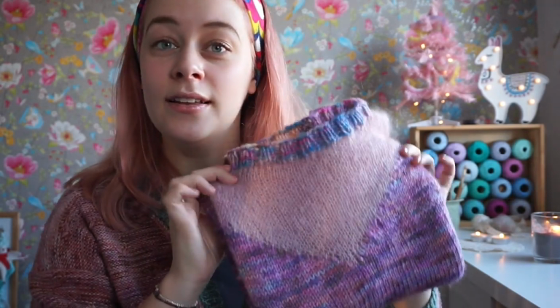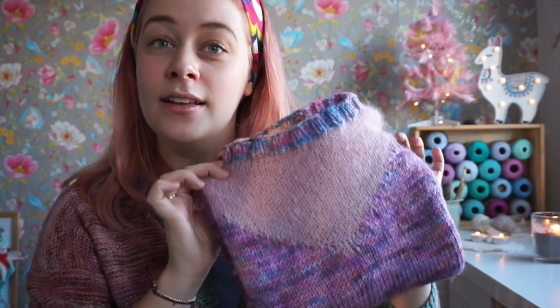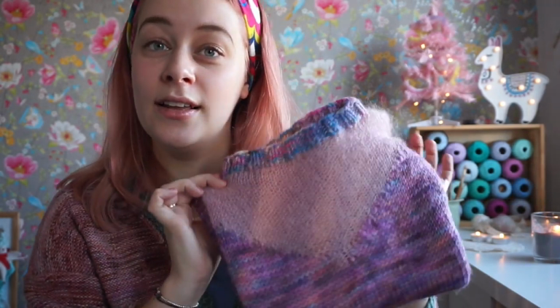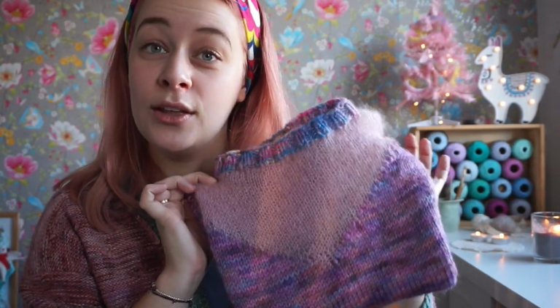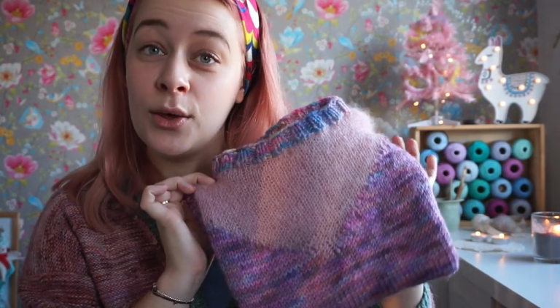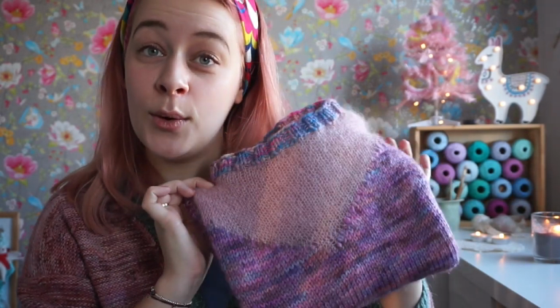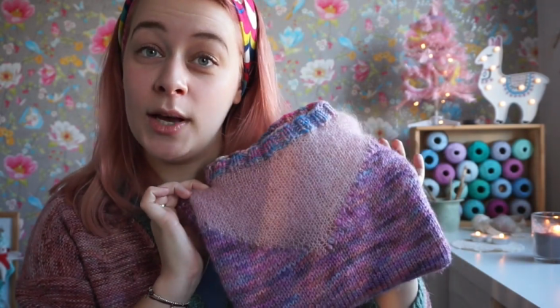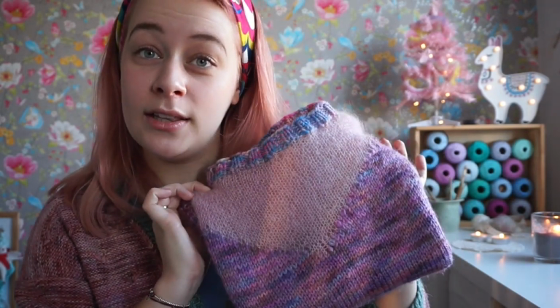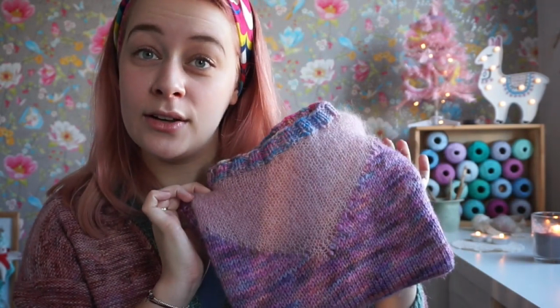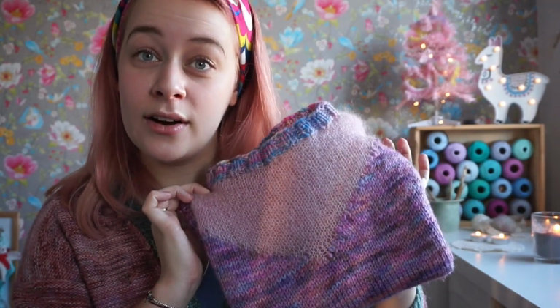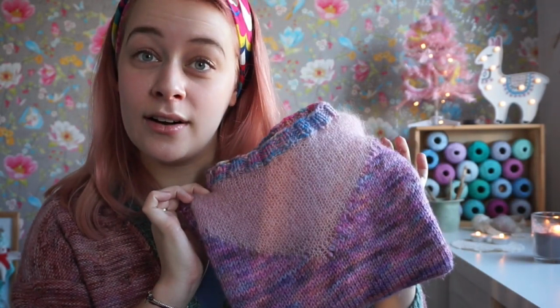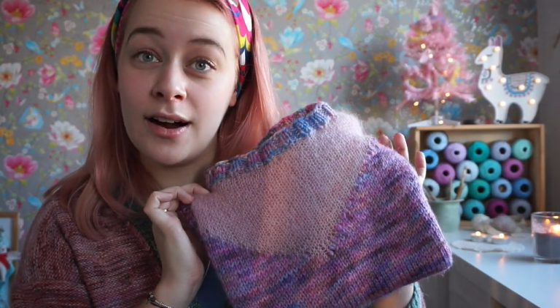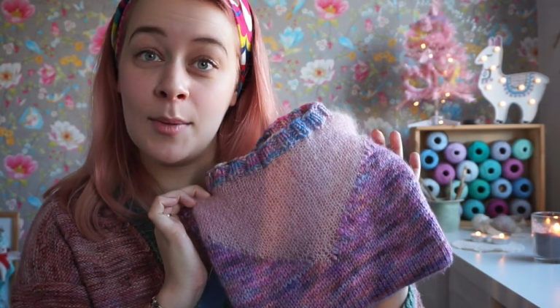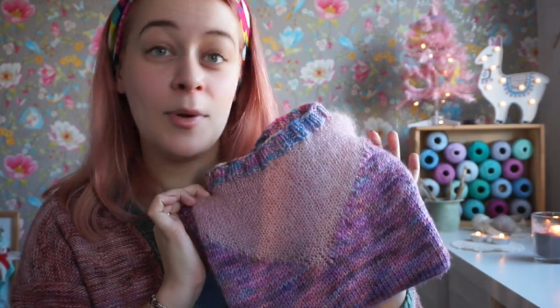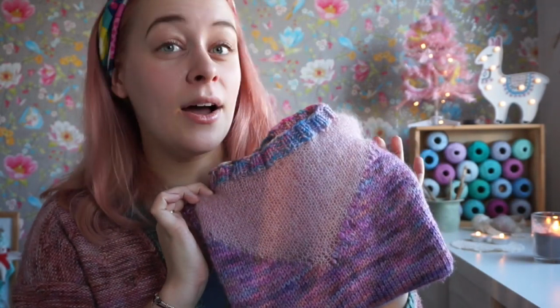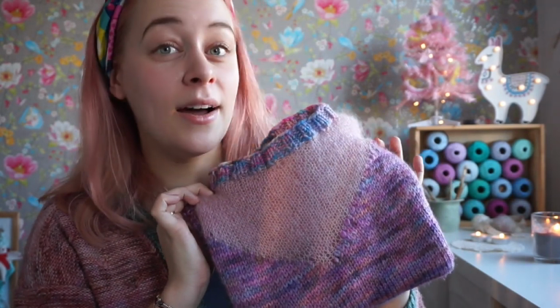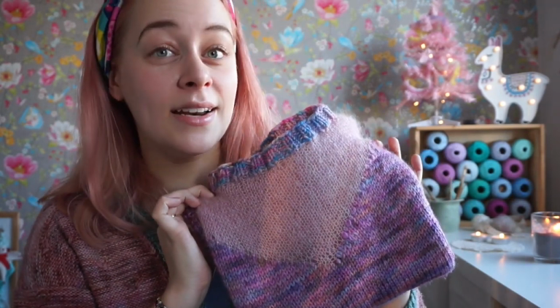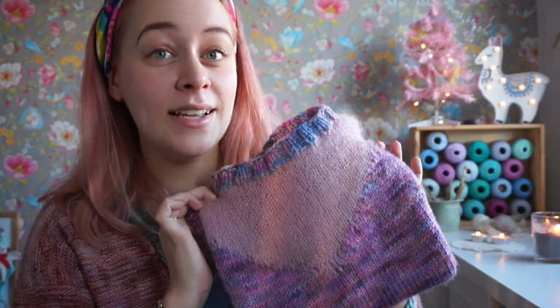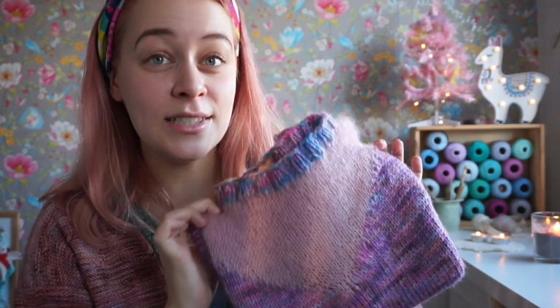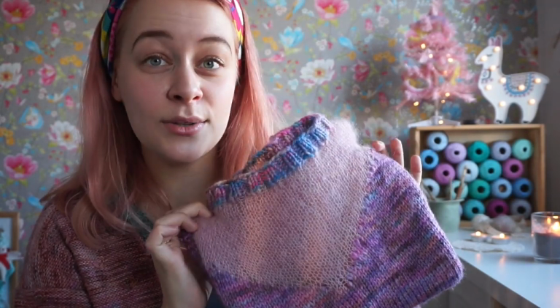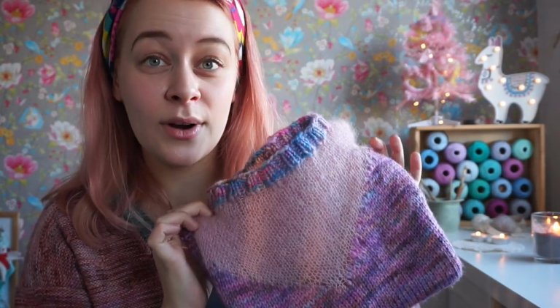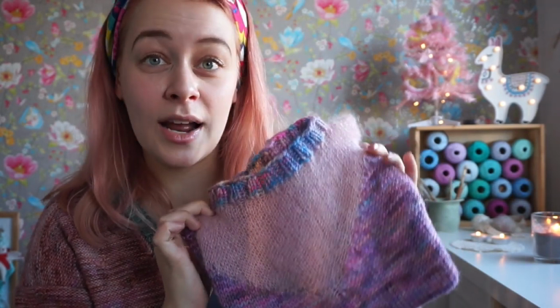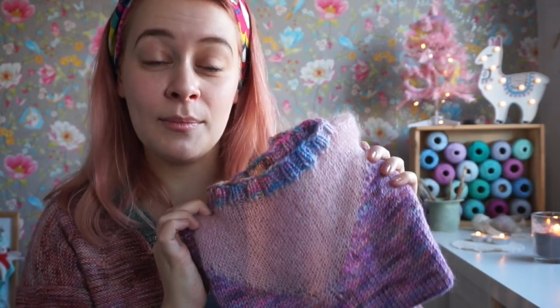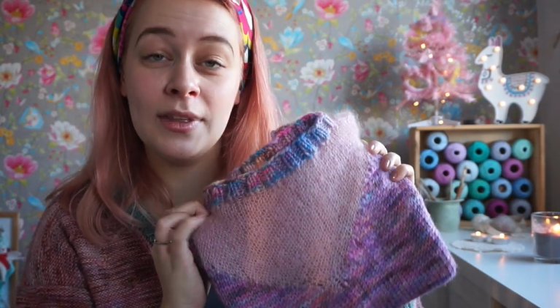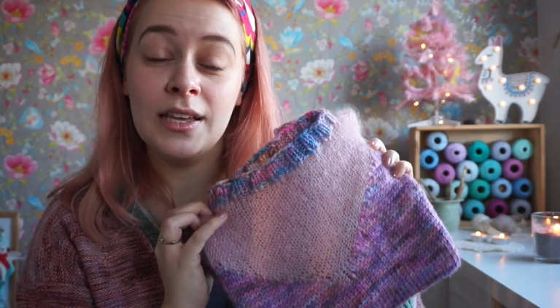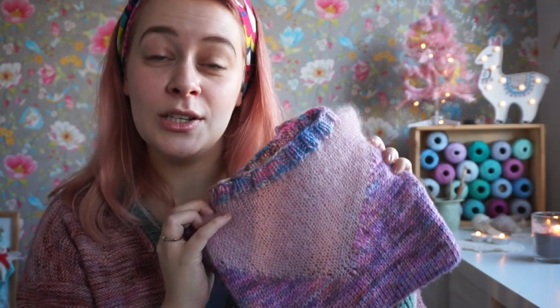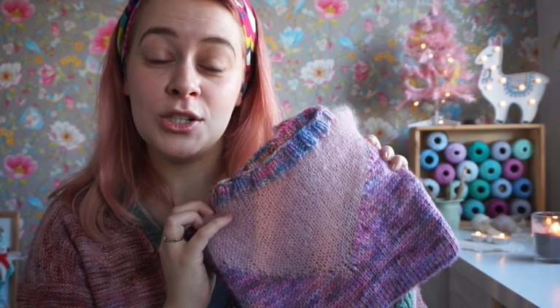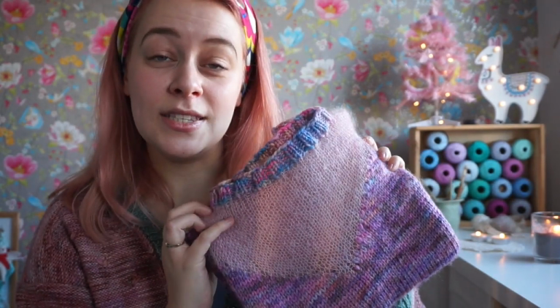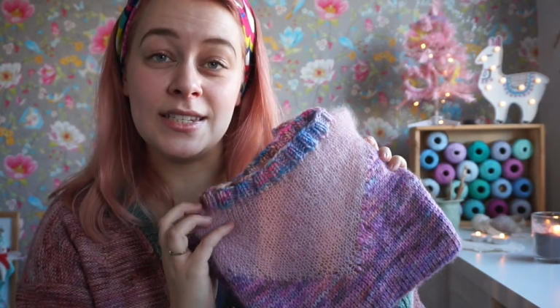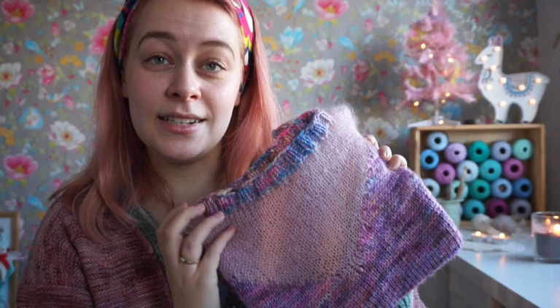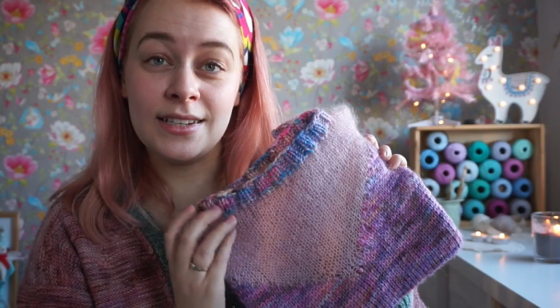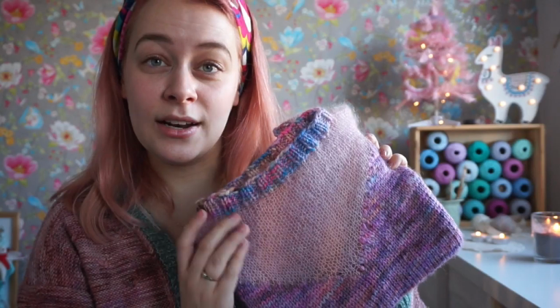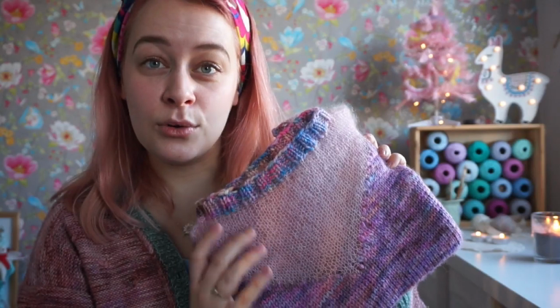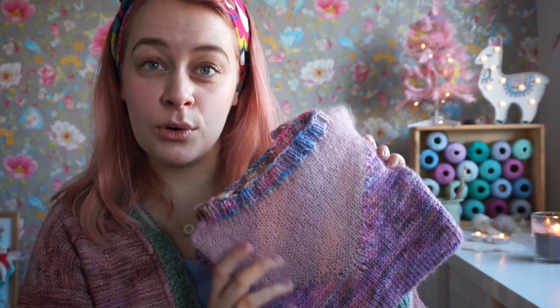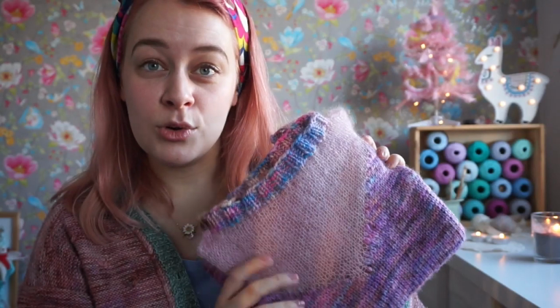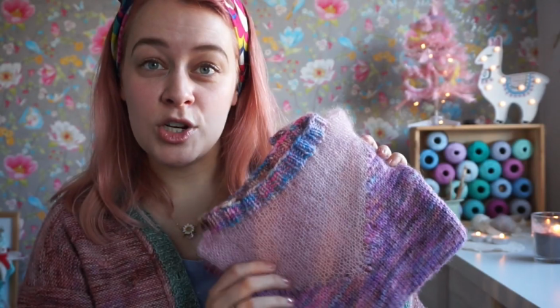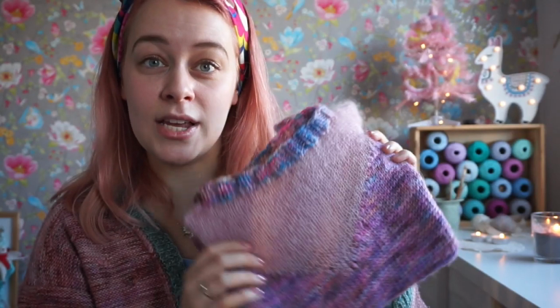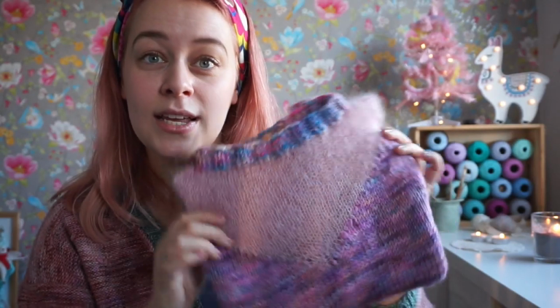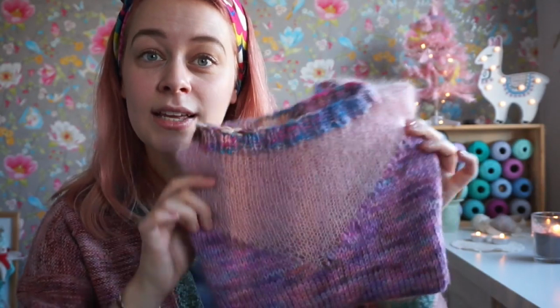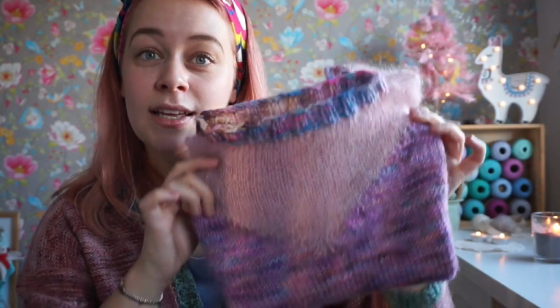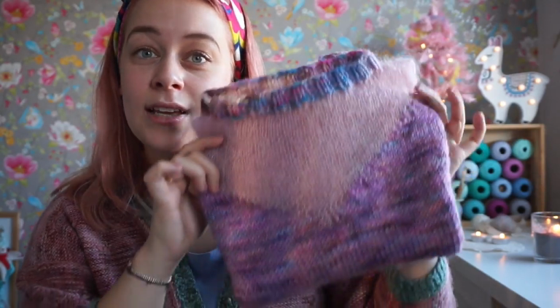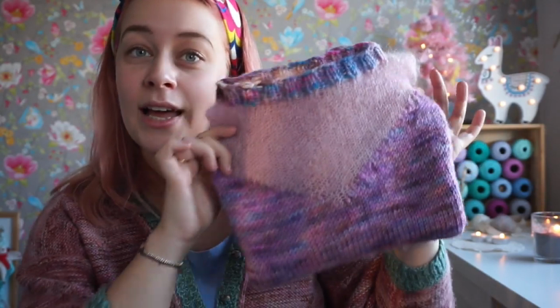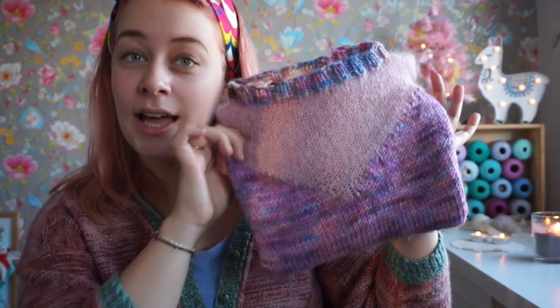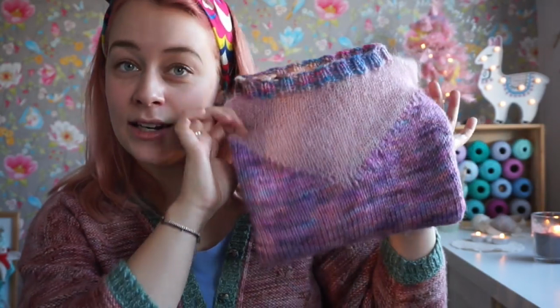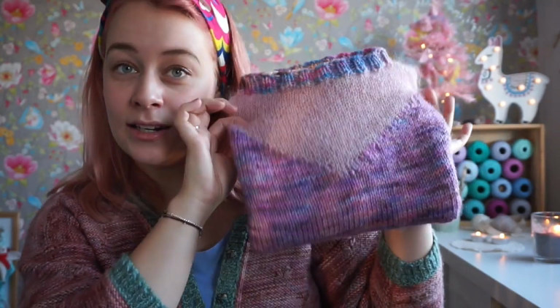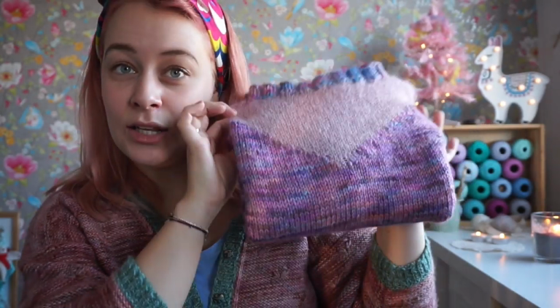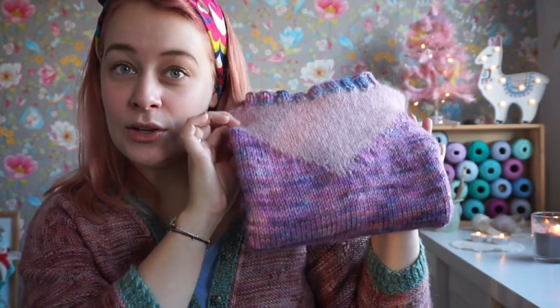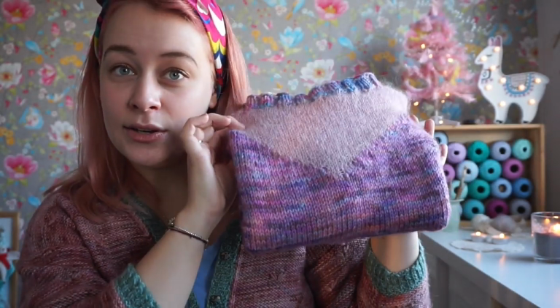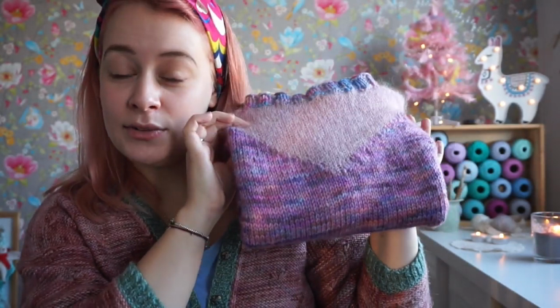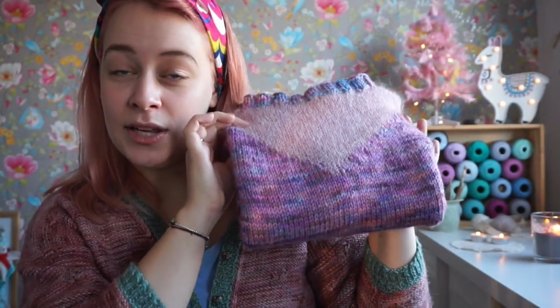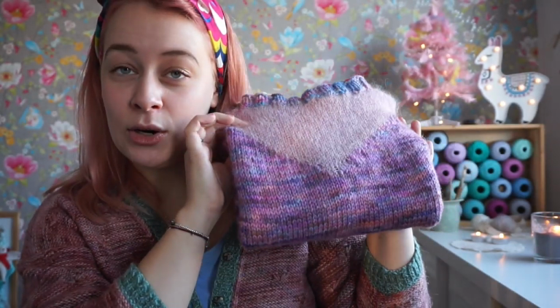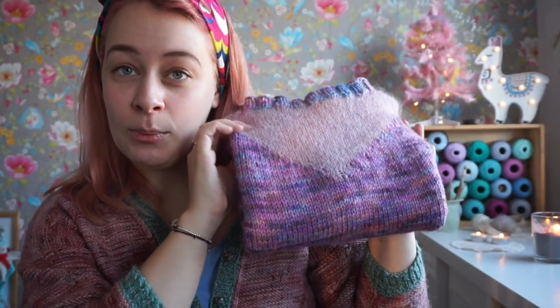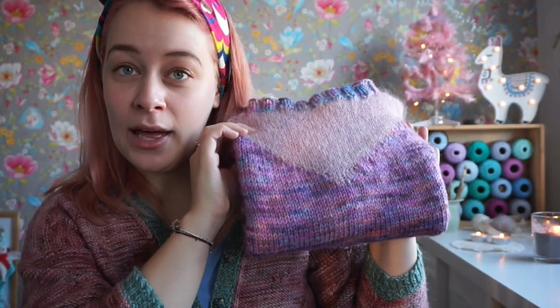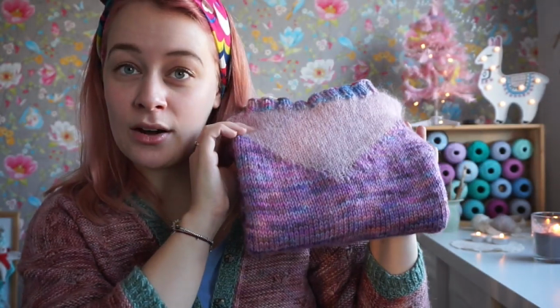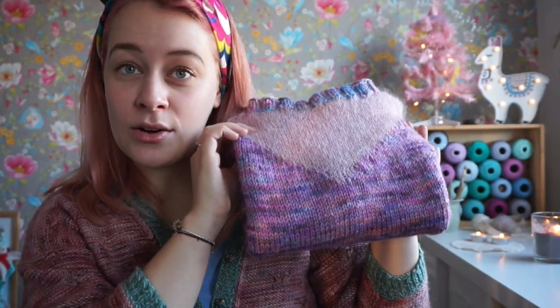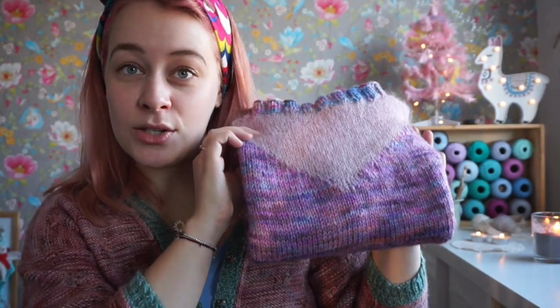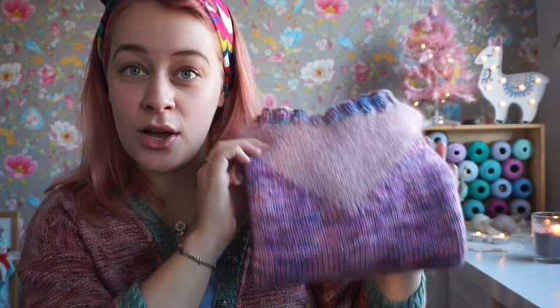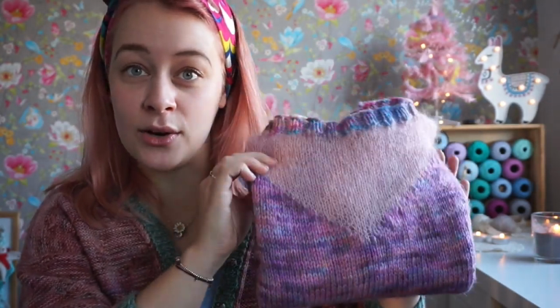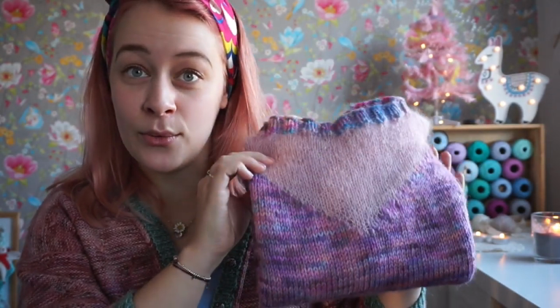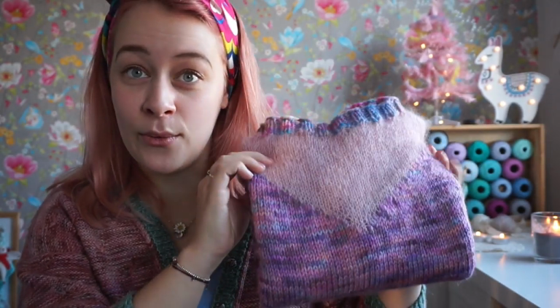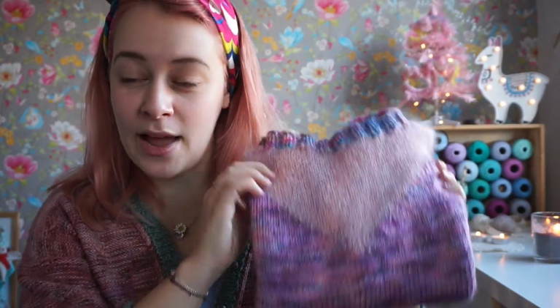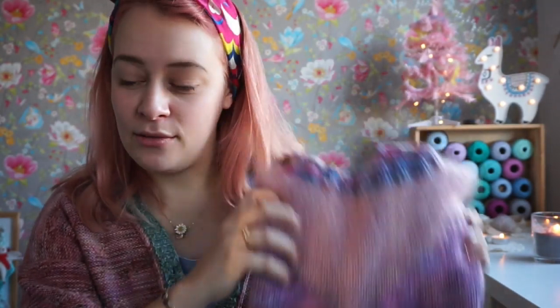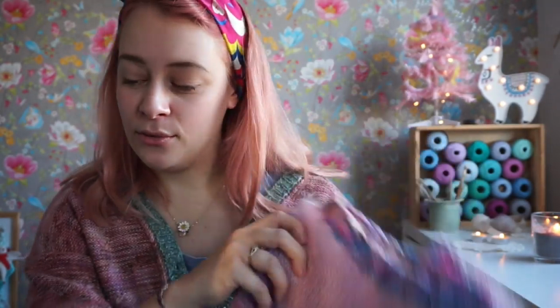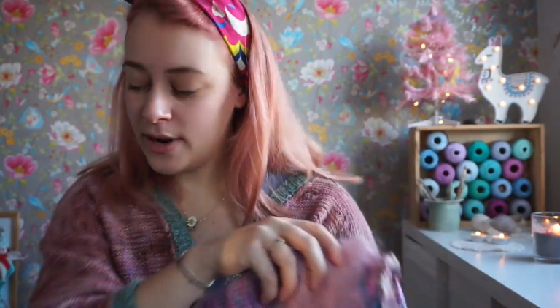She does both knit and crochet — go look her up on Instagram and you can find her patterns on Ravelry.